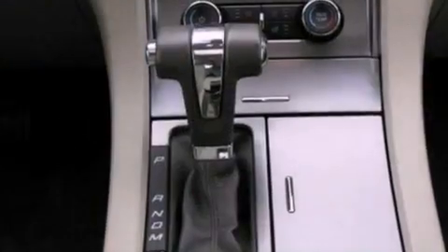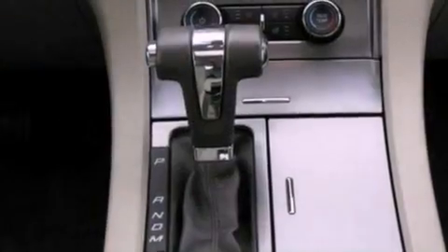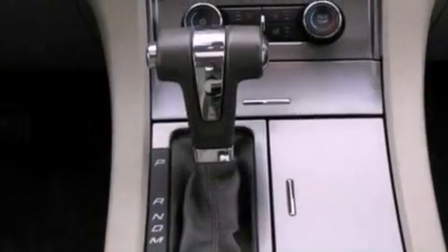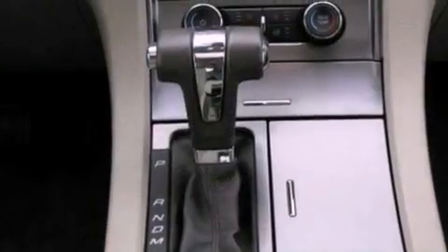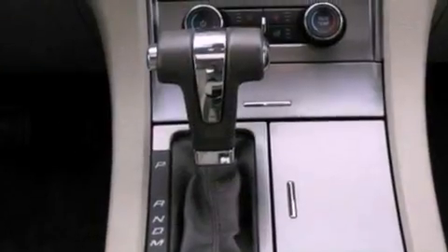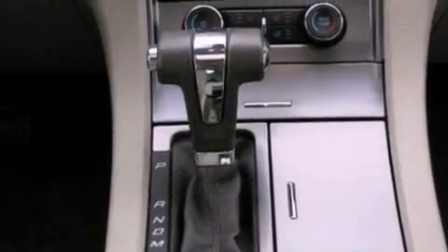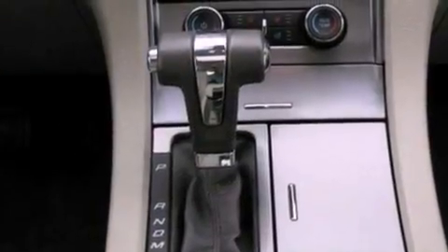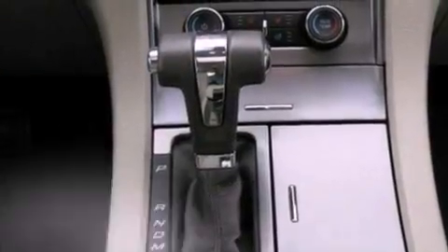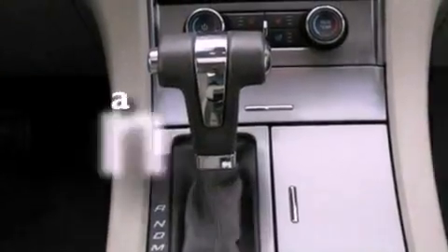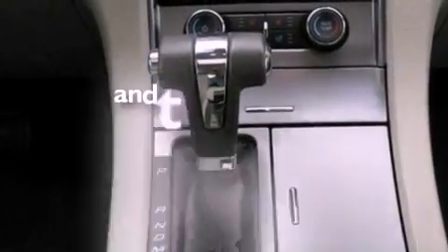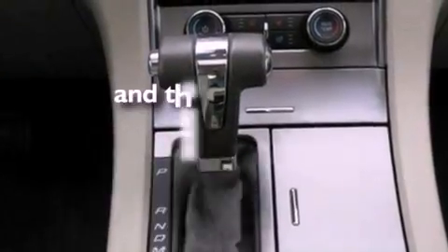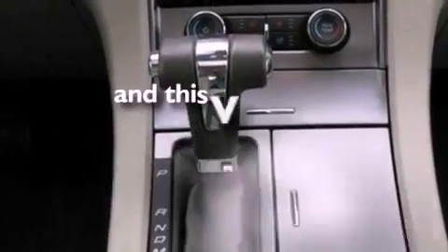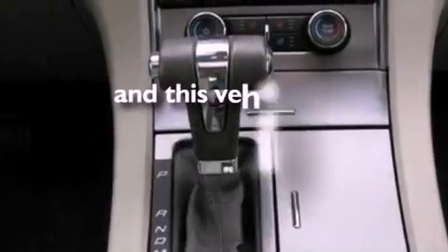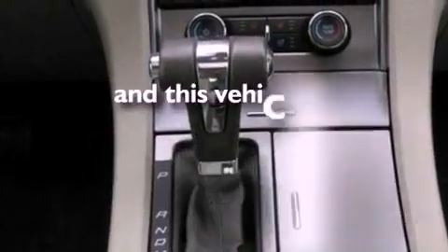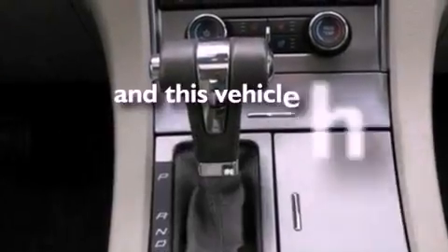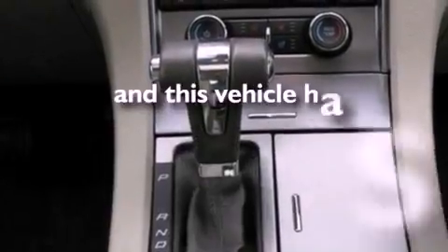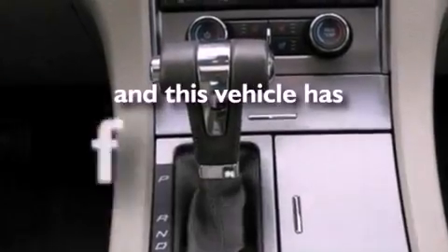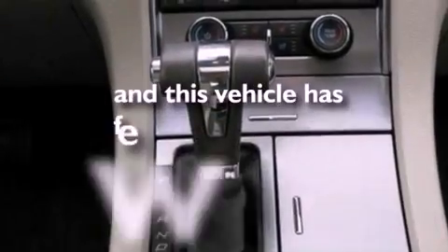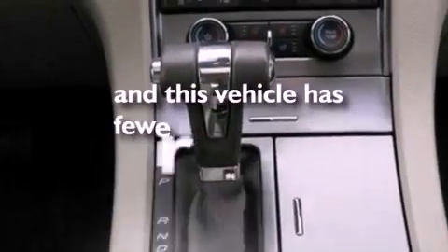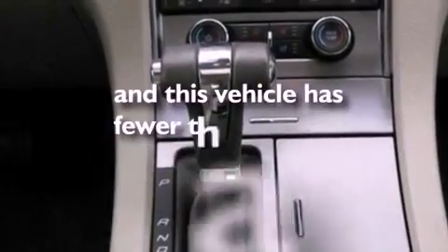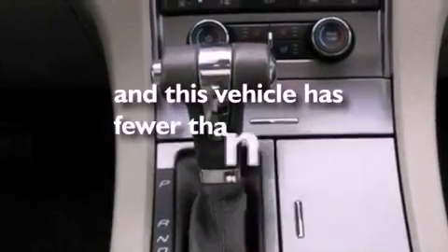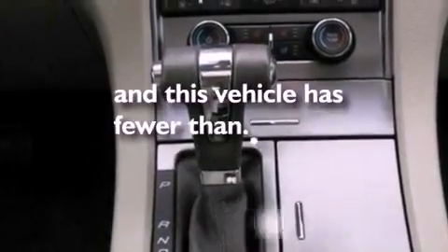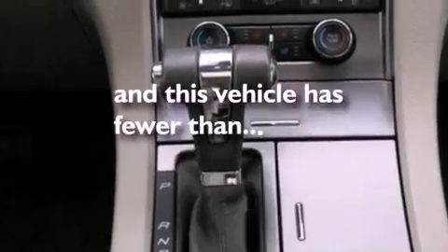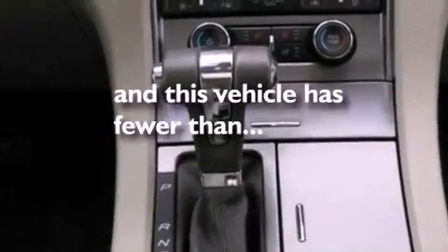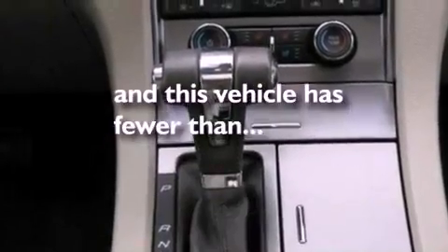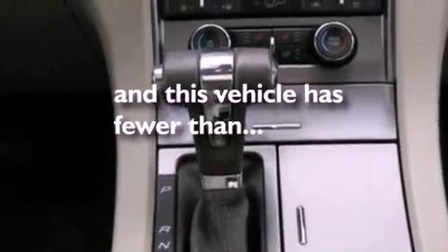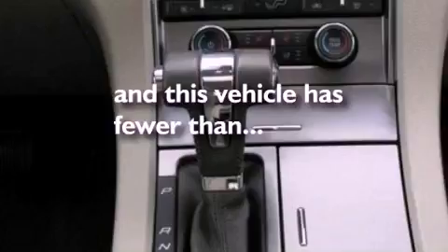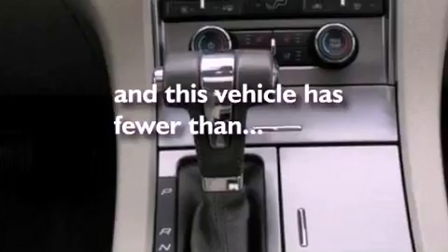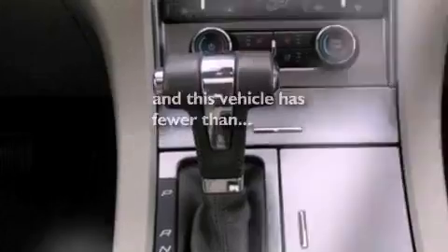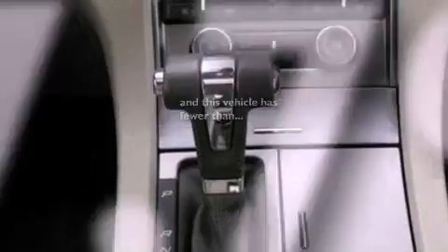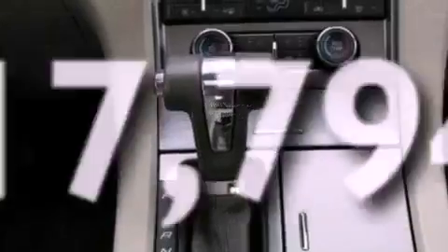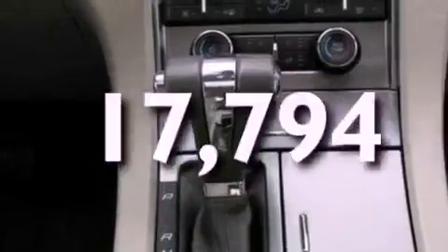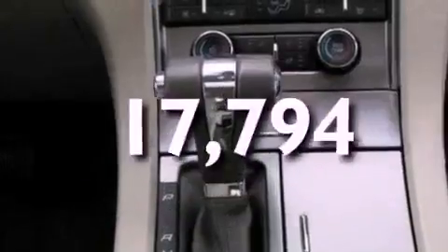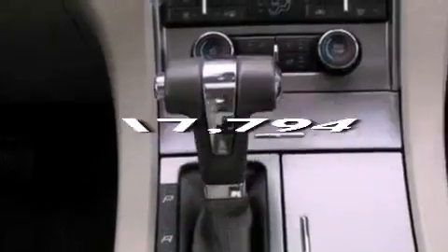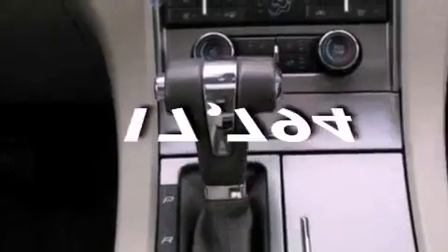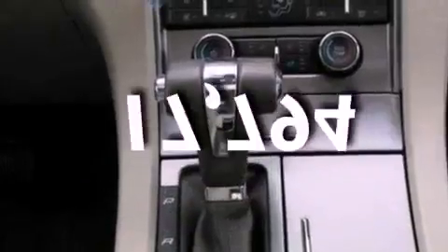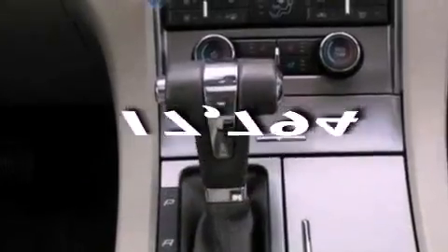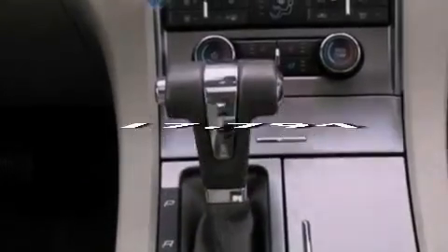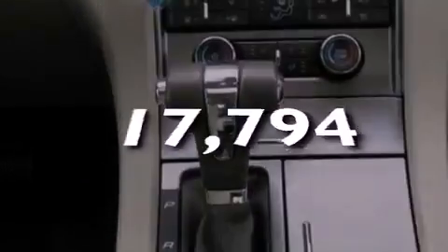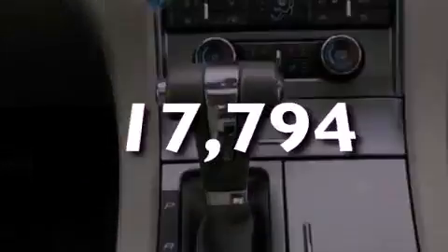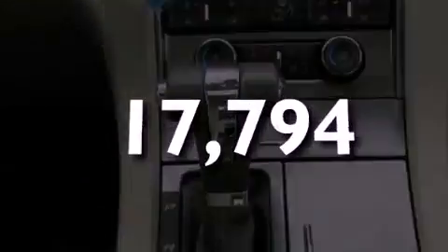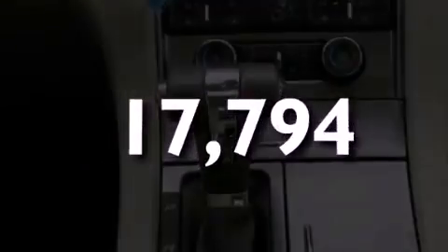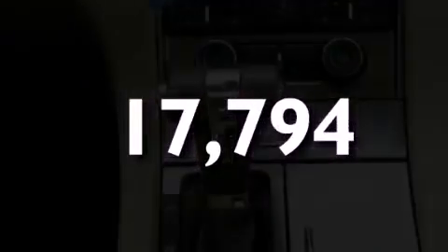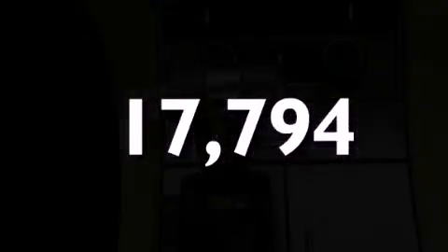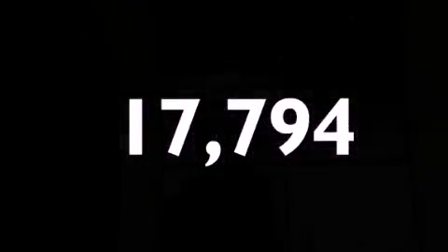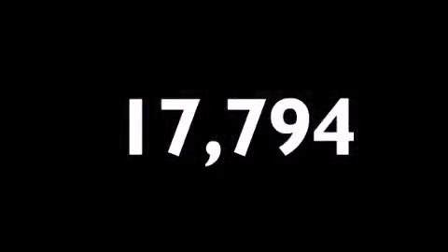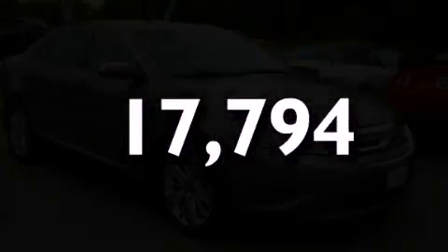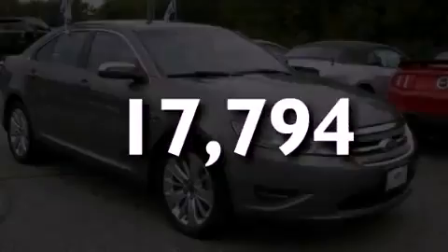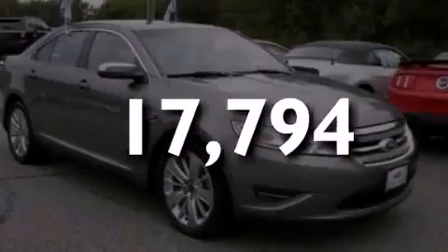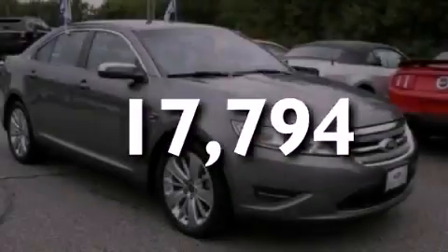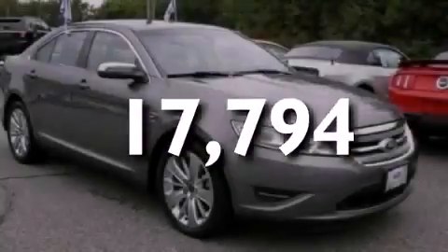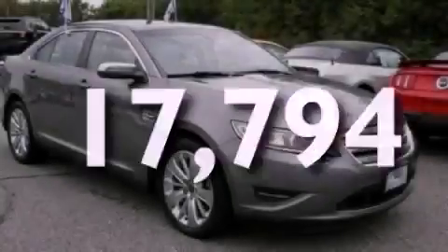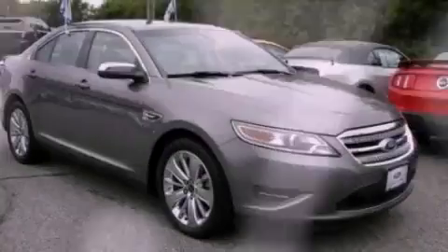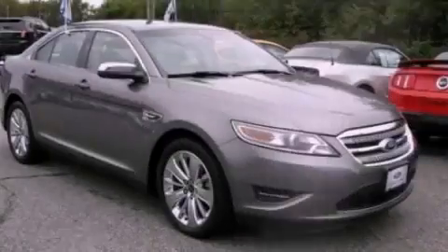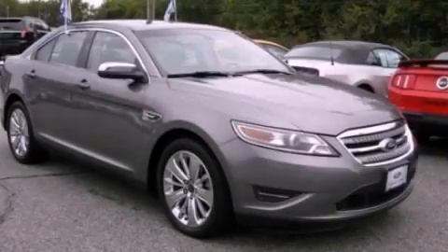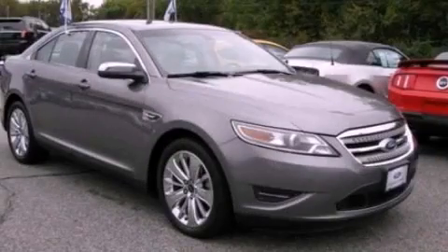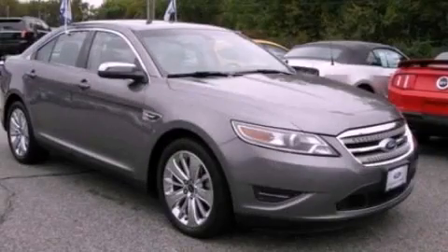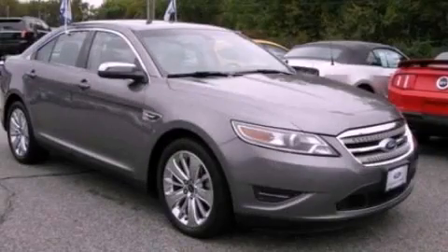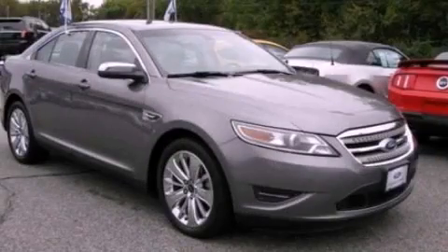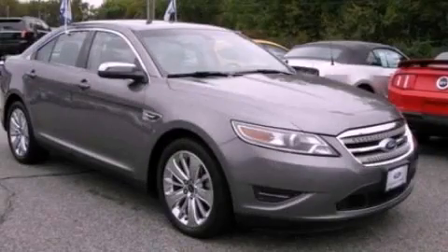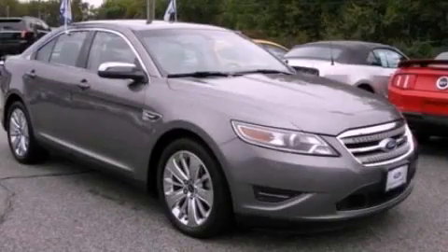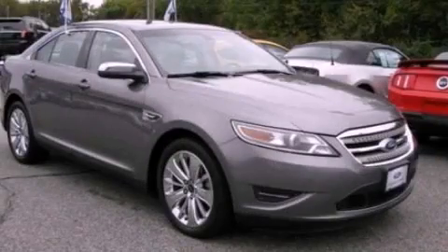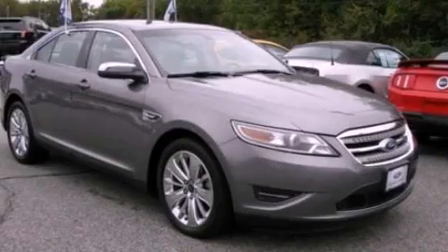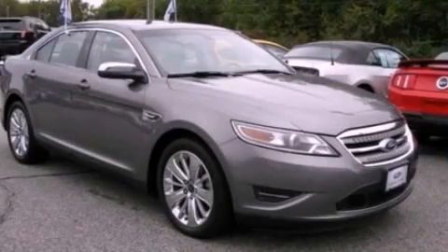This vehicle has fewer than 18,000 miles on the odometer. Contact us today to arrange your test drive.